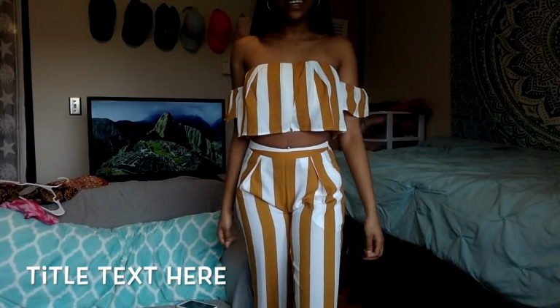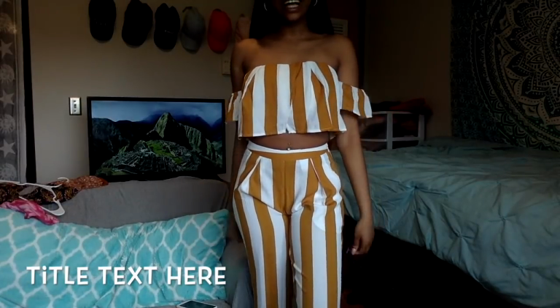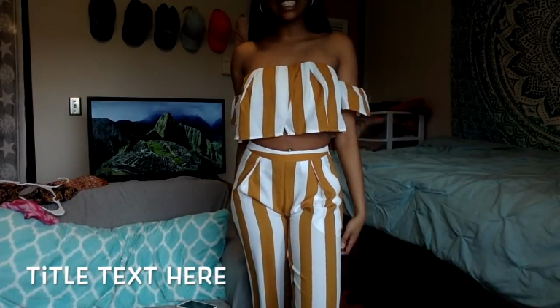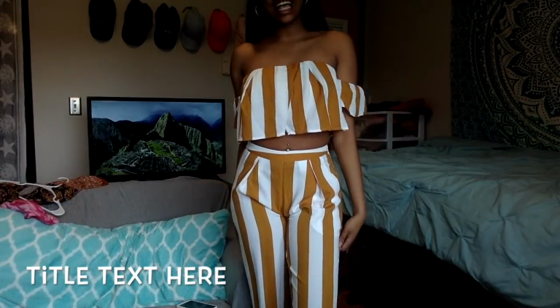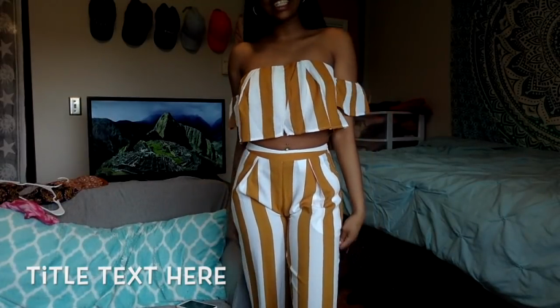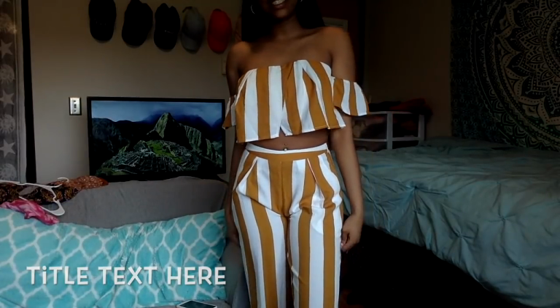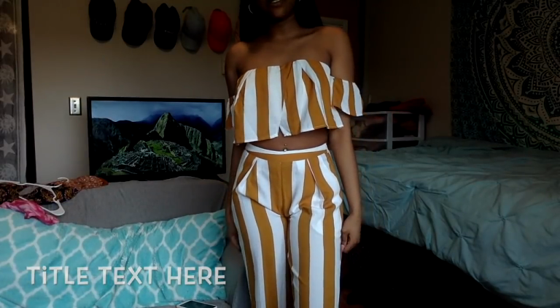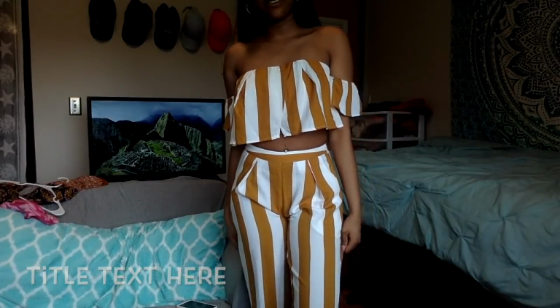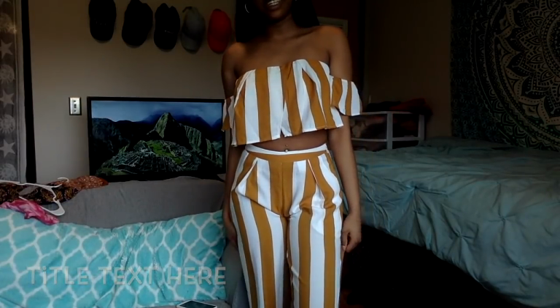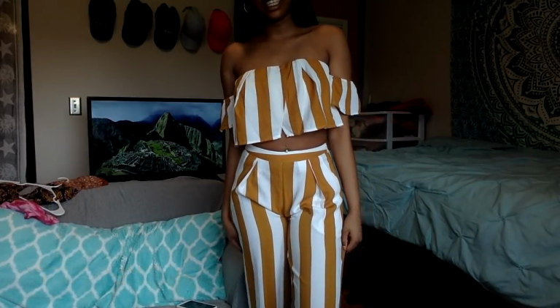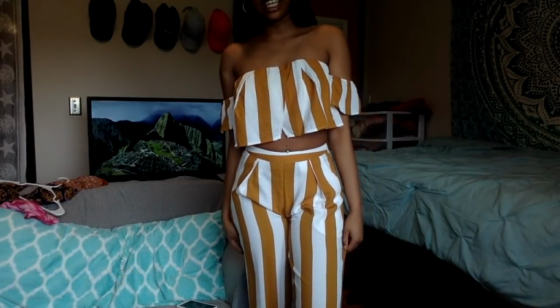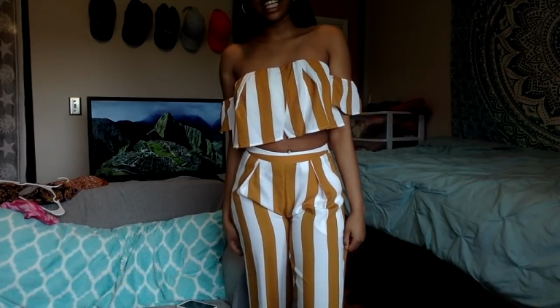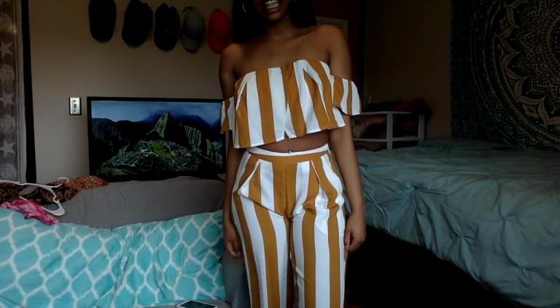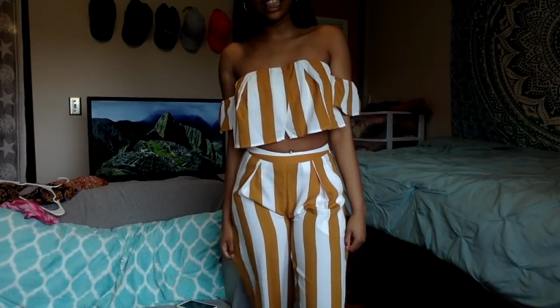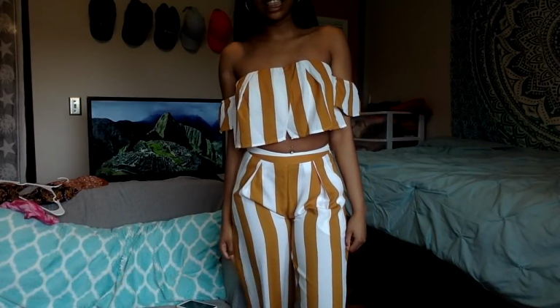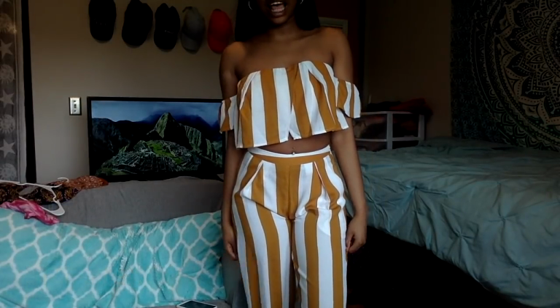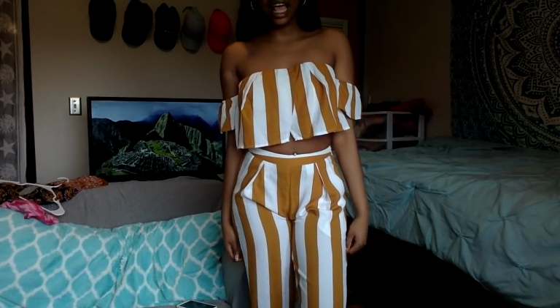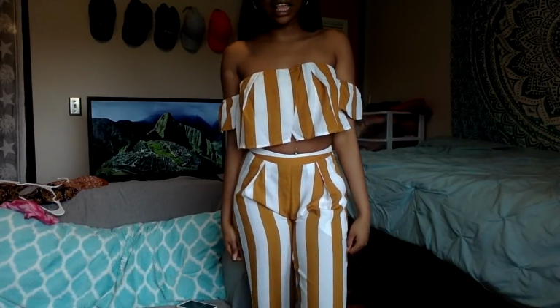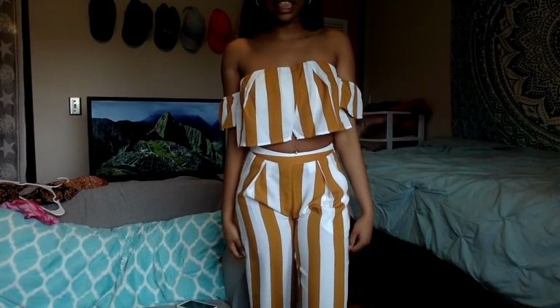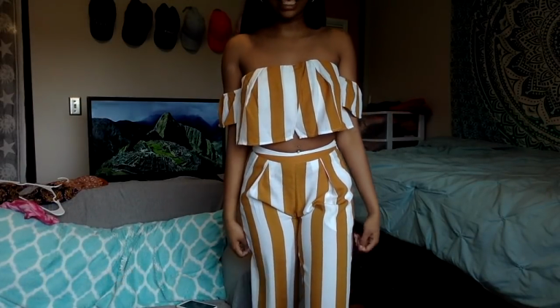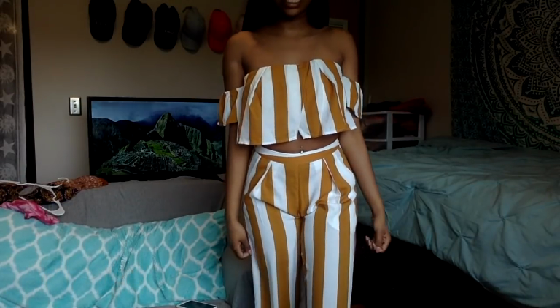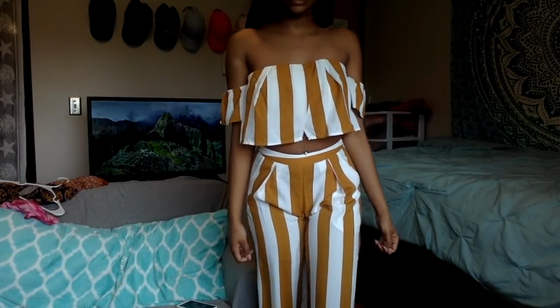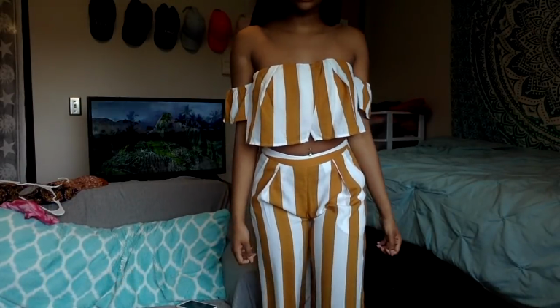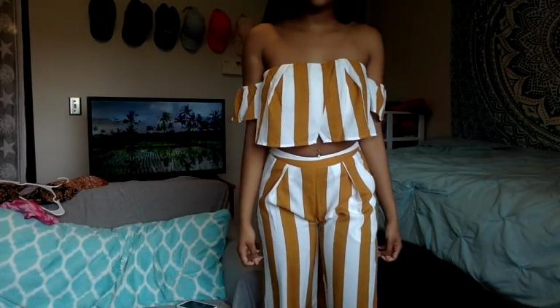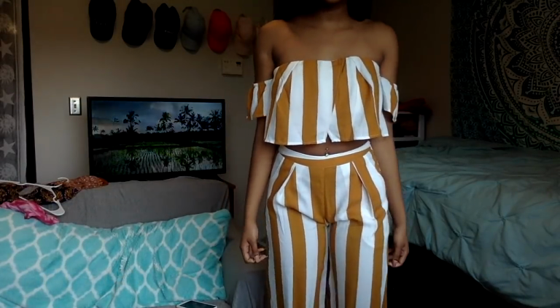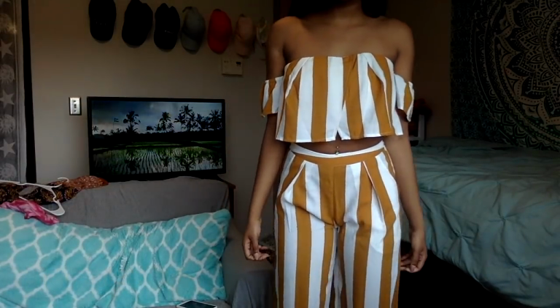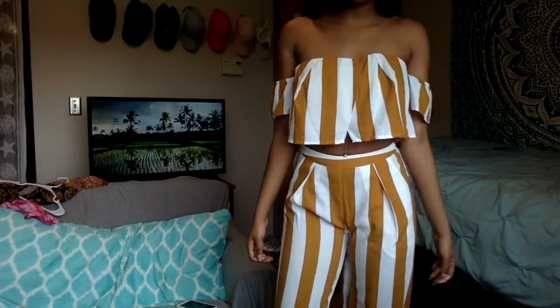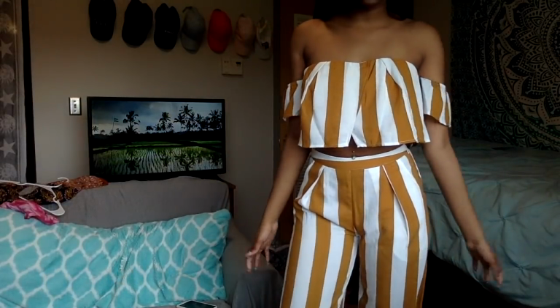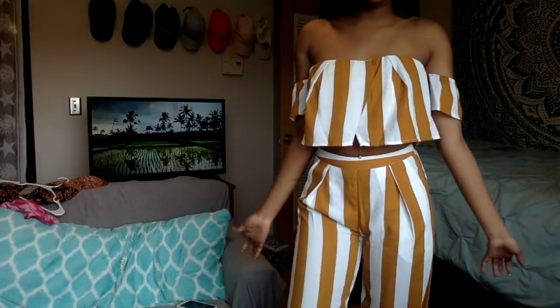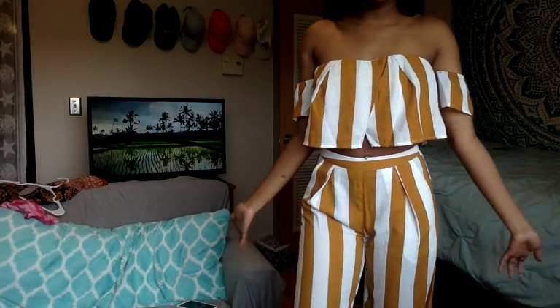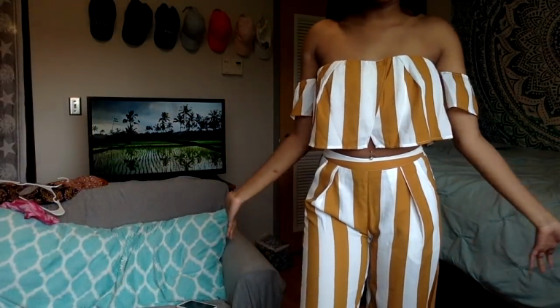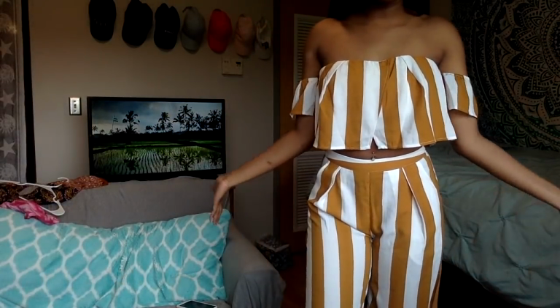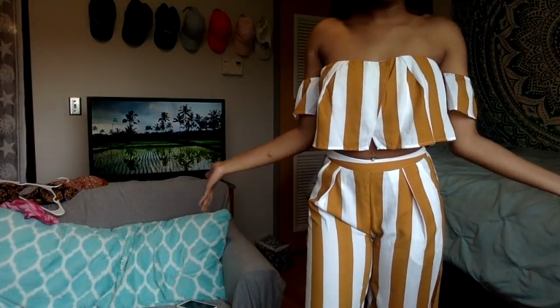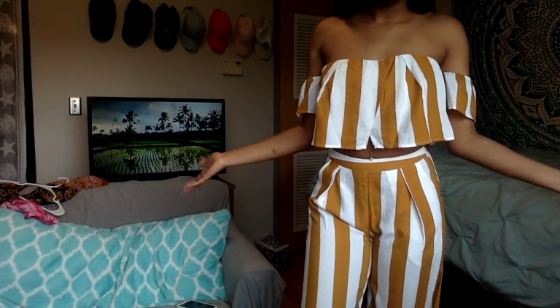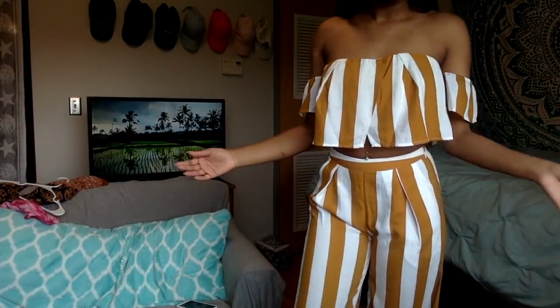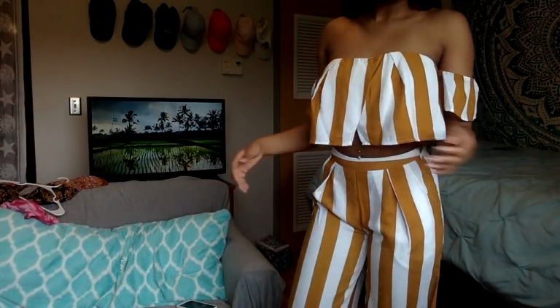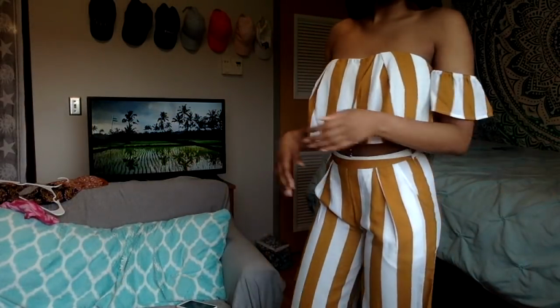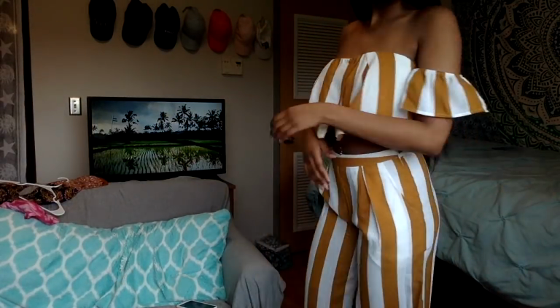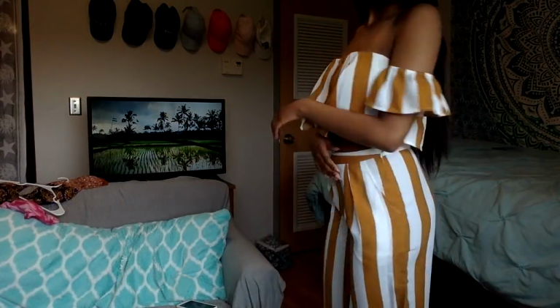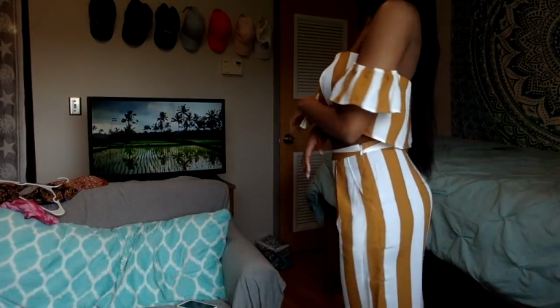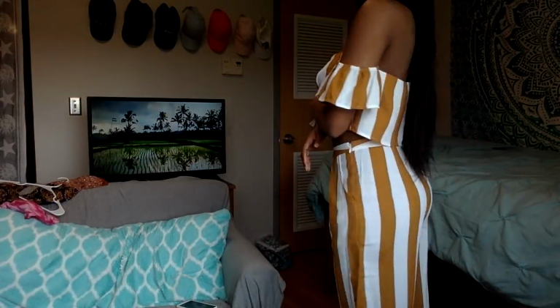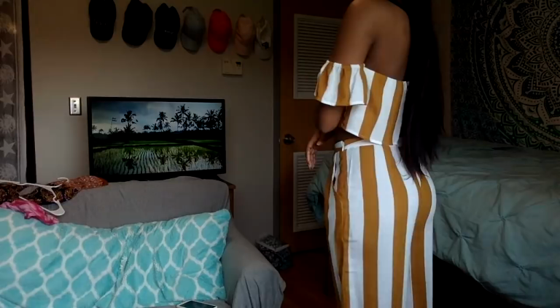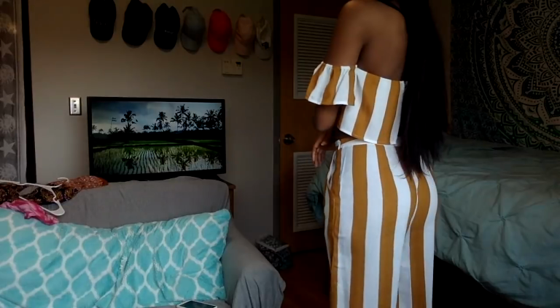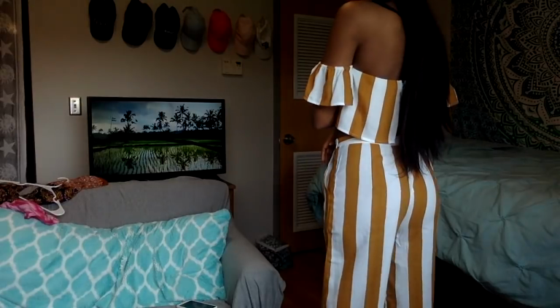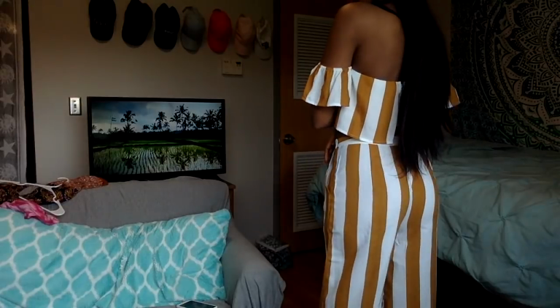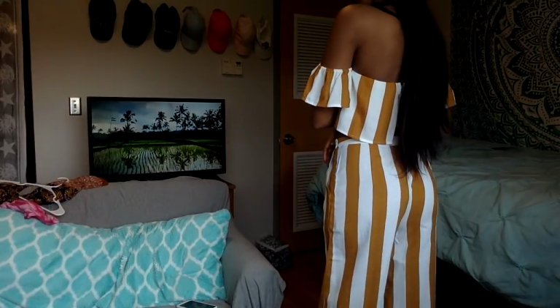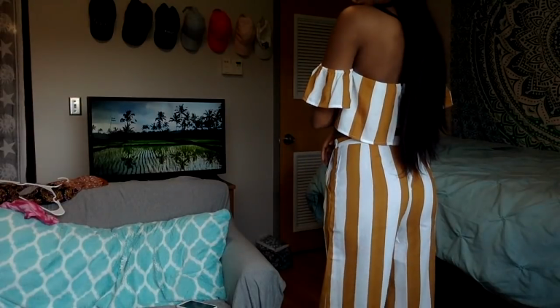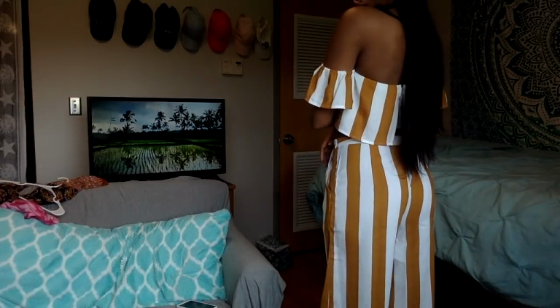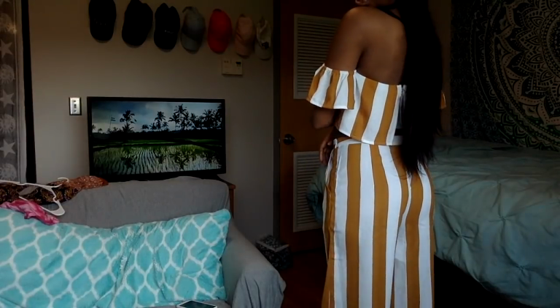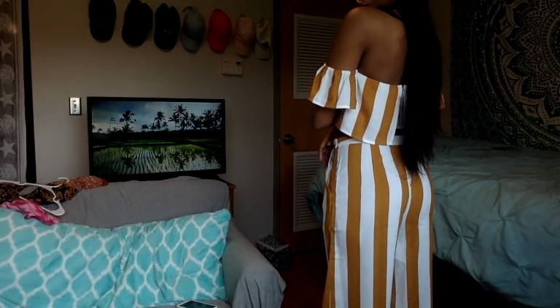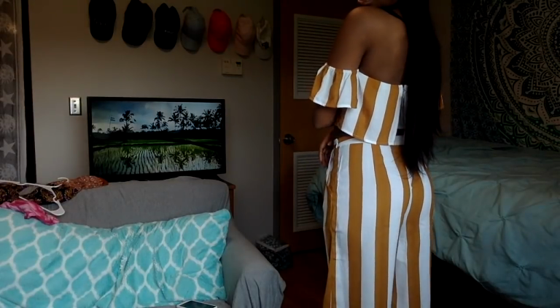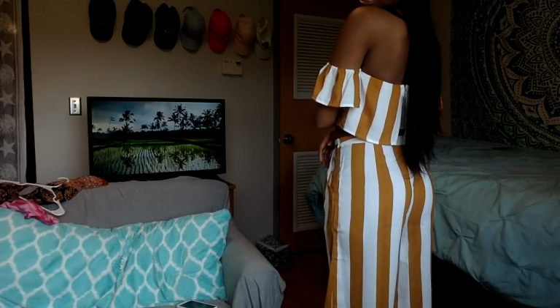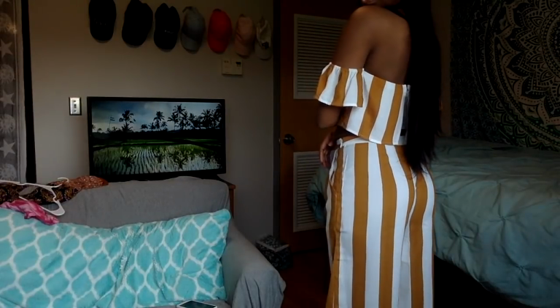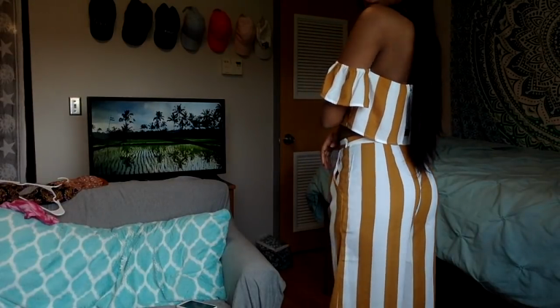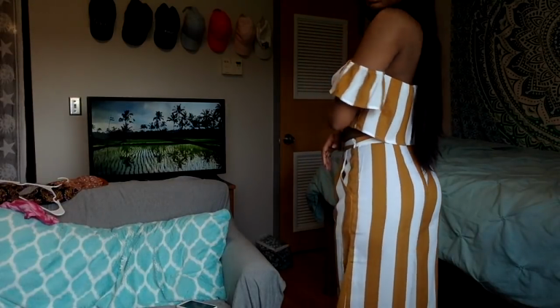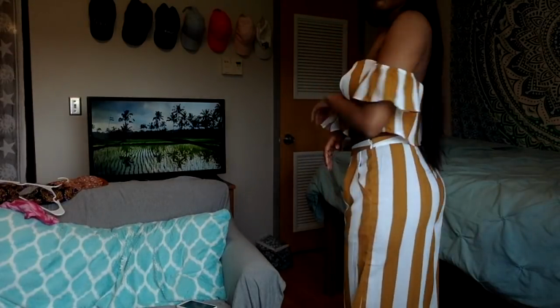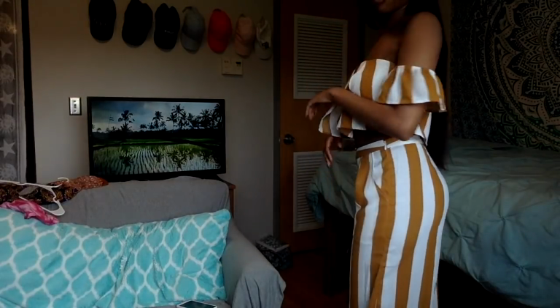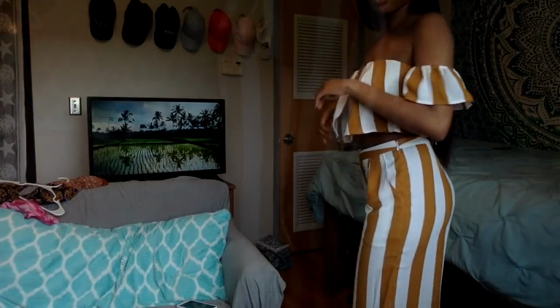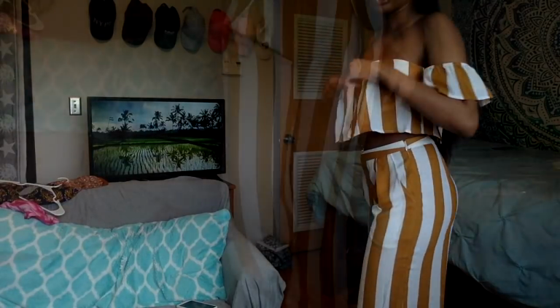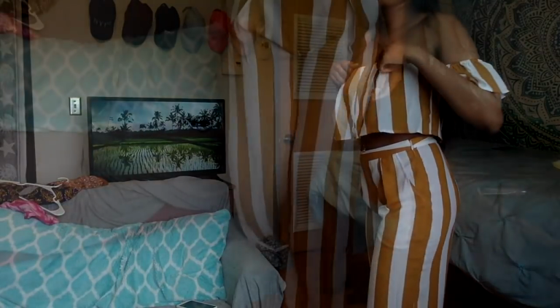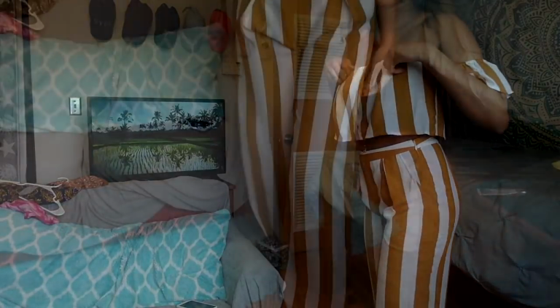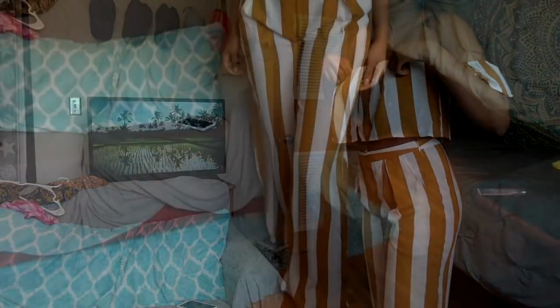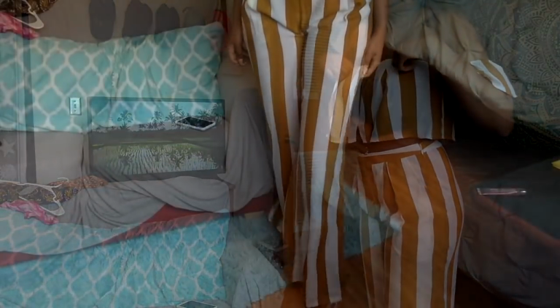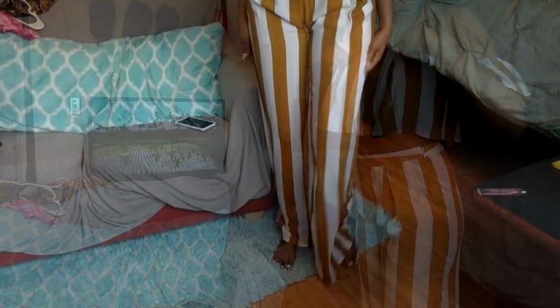You guys actually really like this — just like the last one. It's a size small as well.